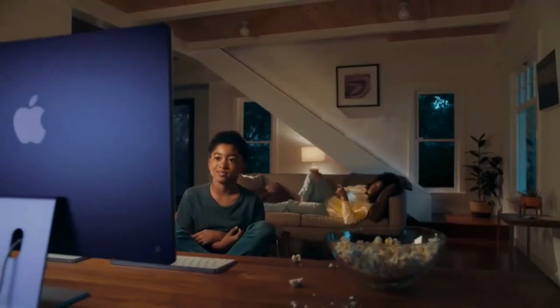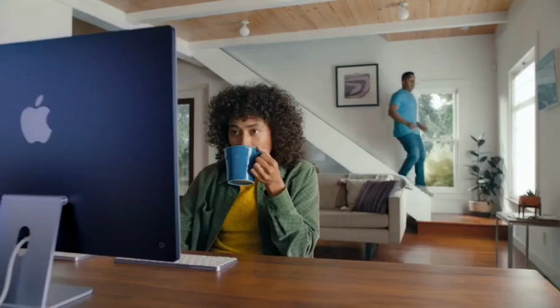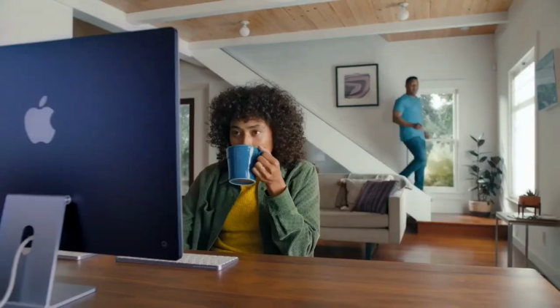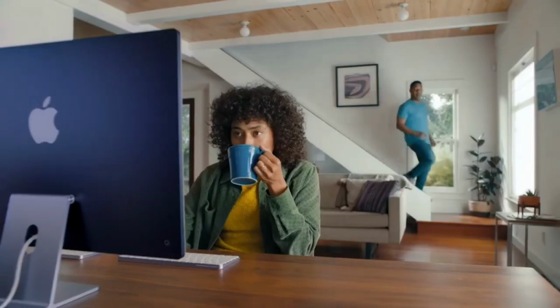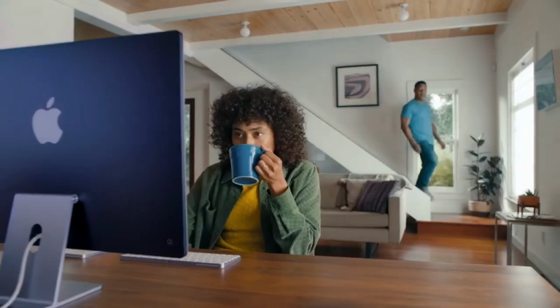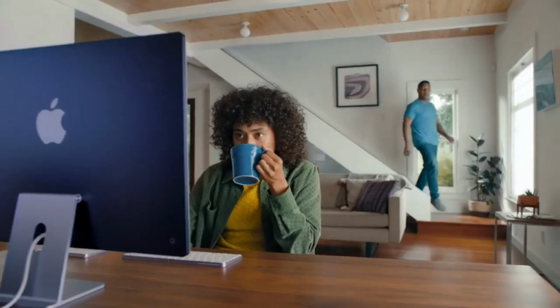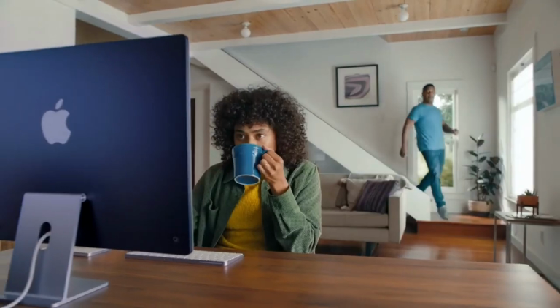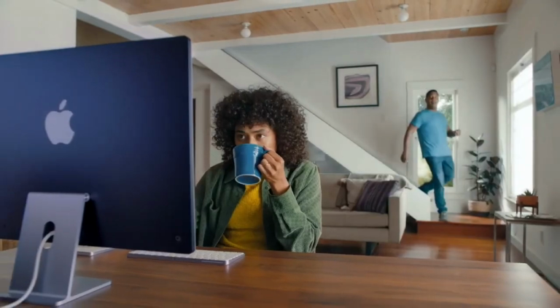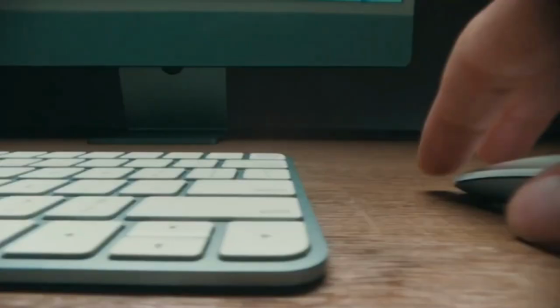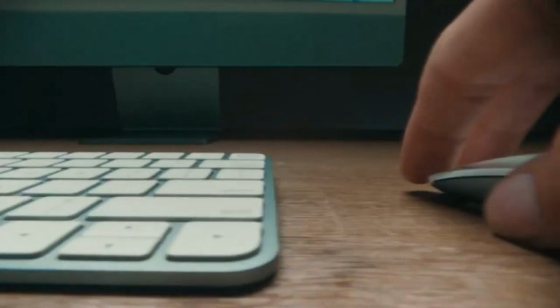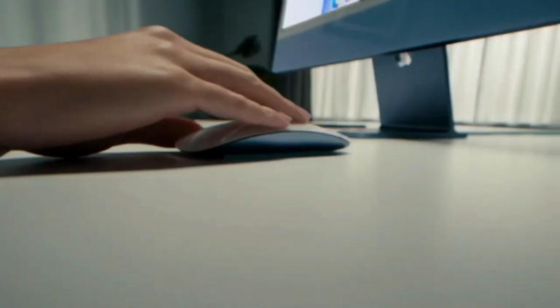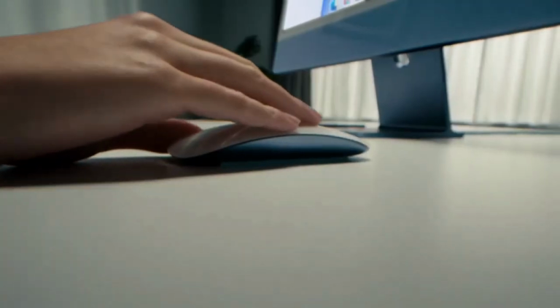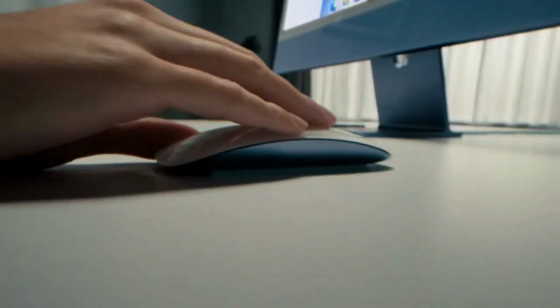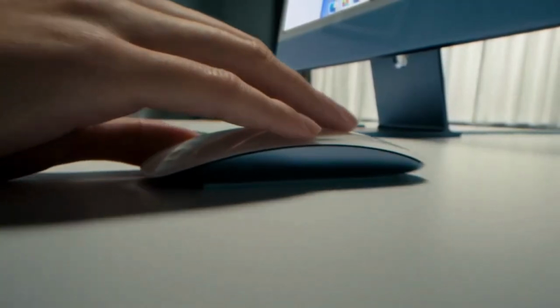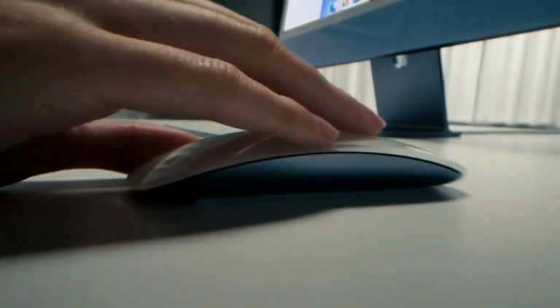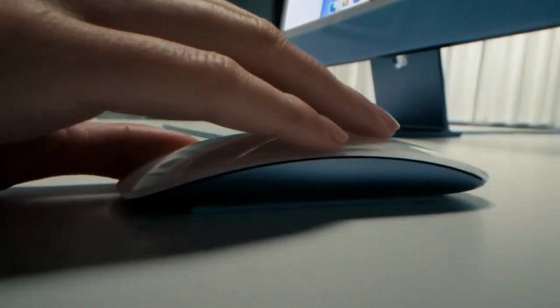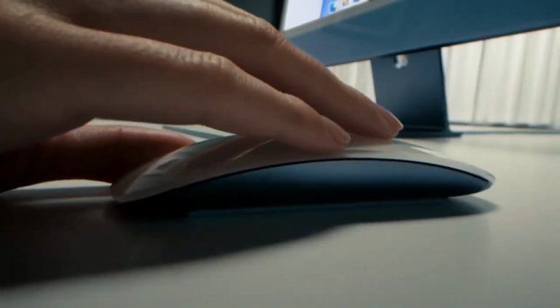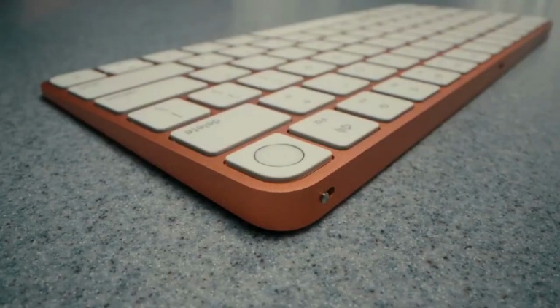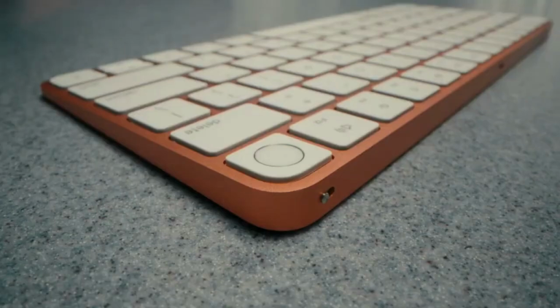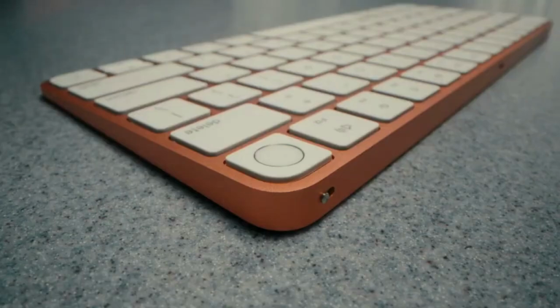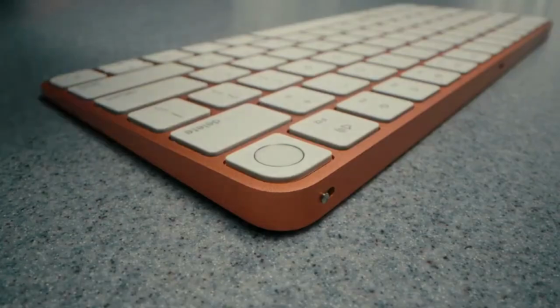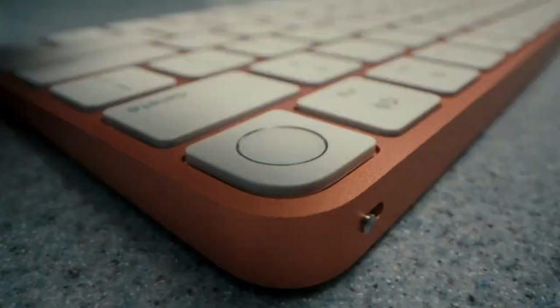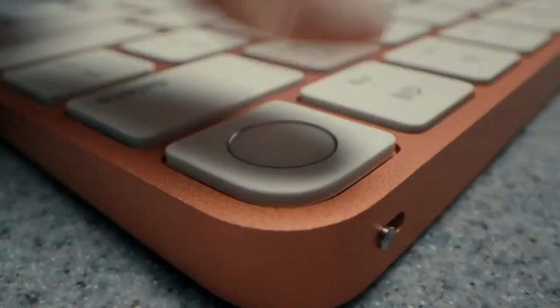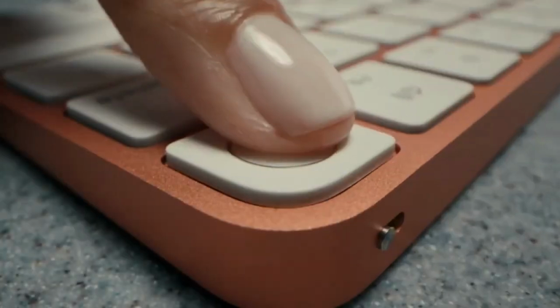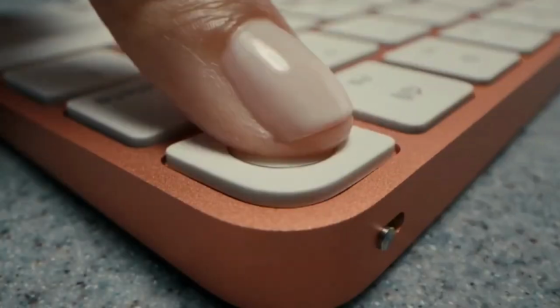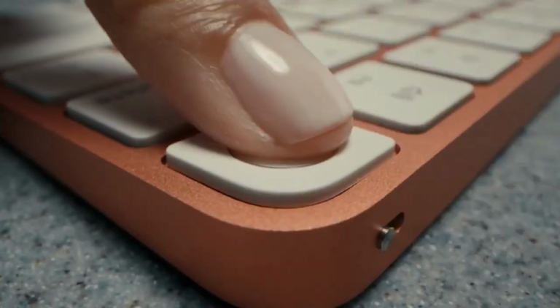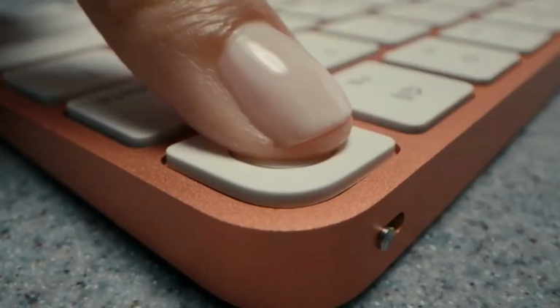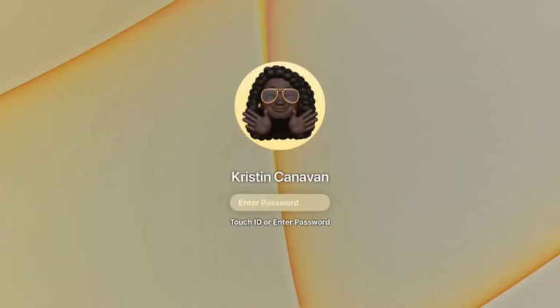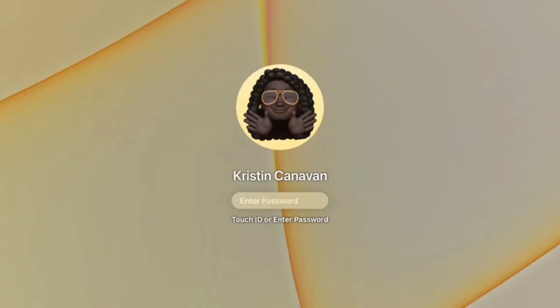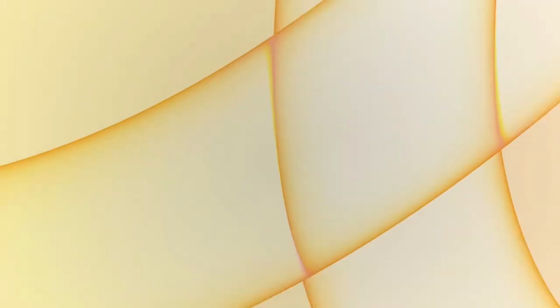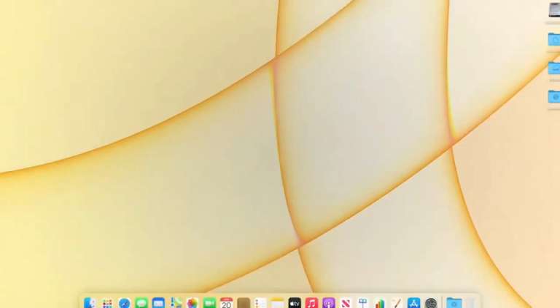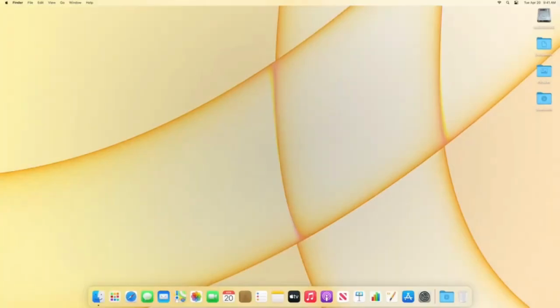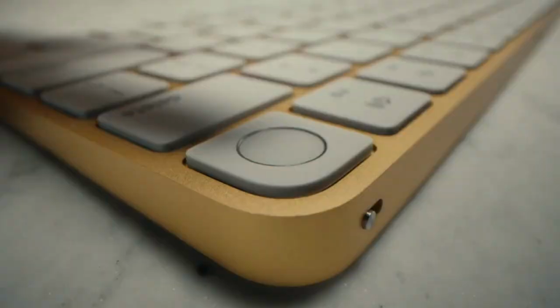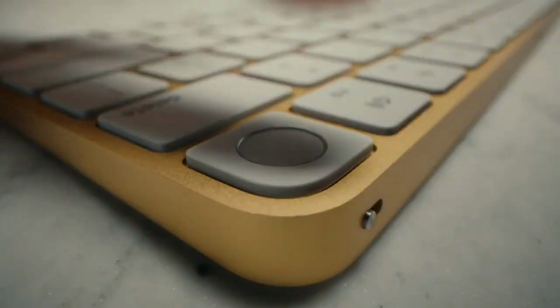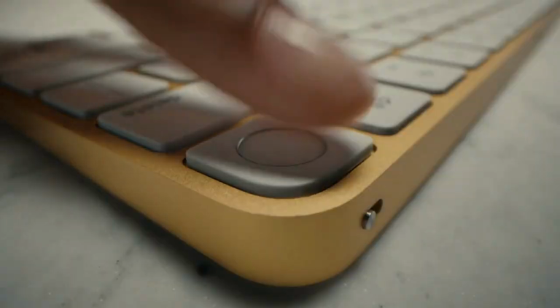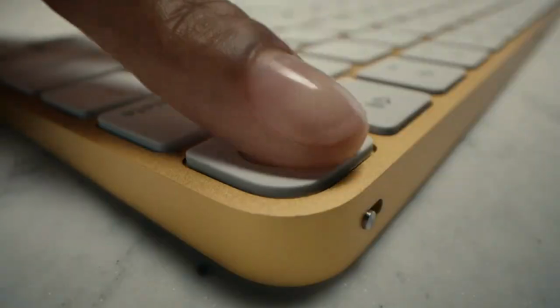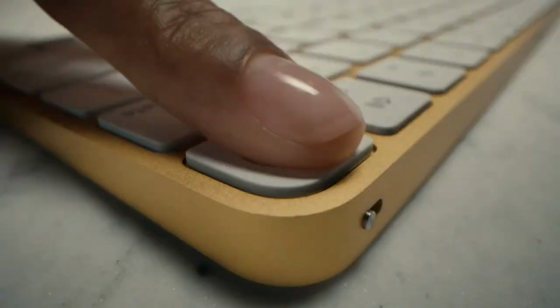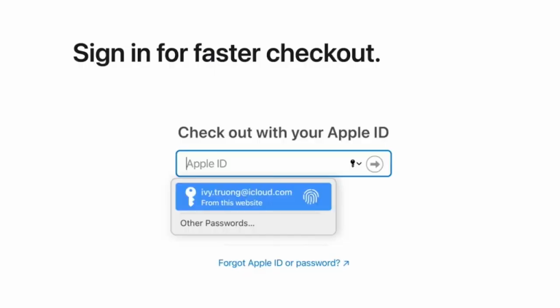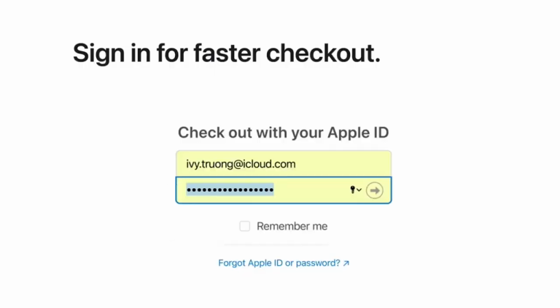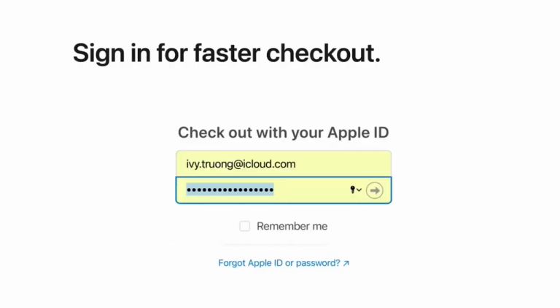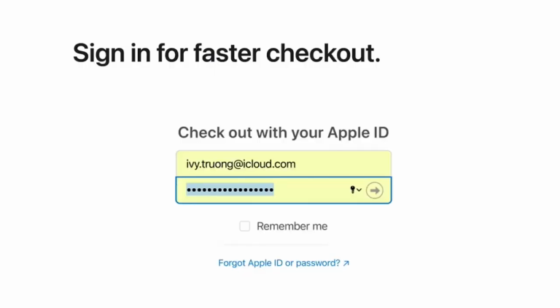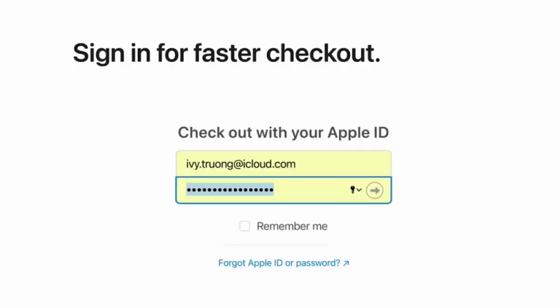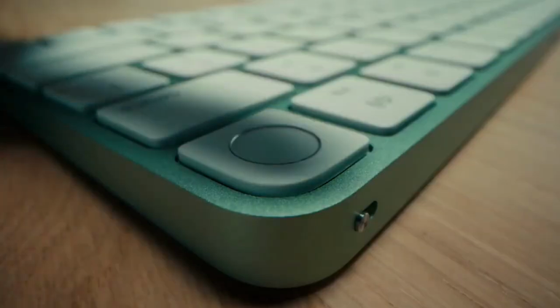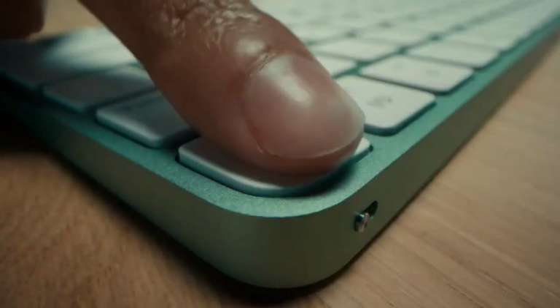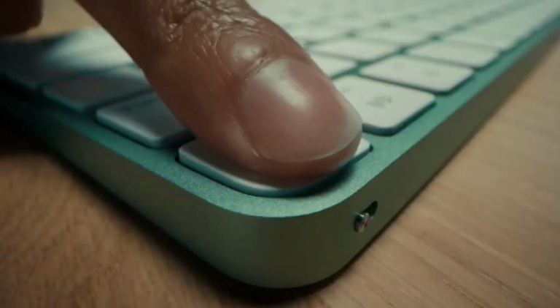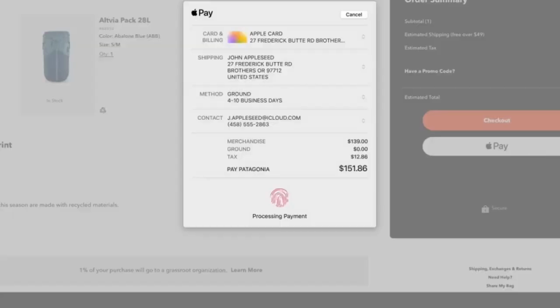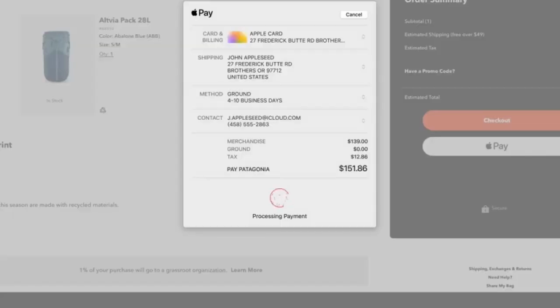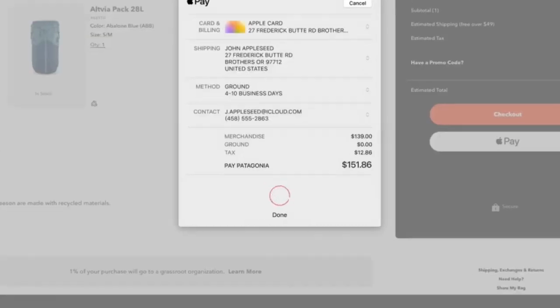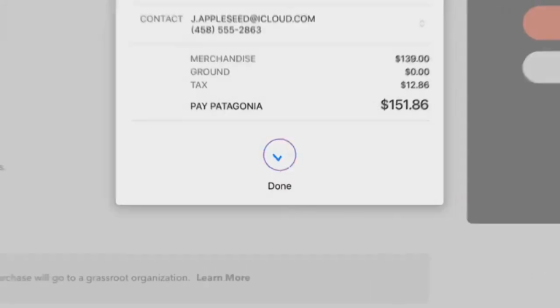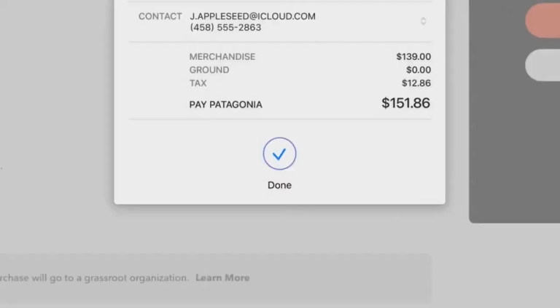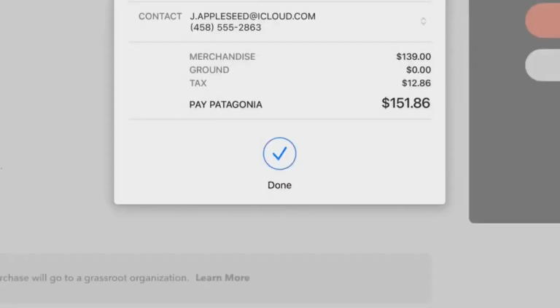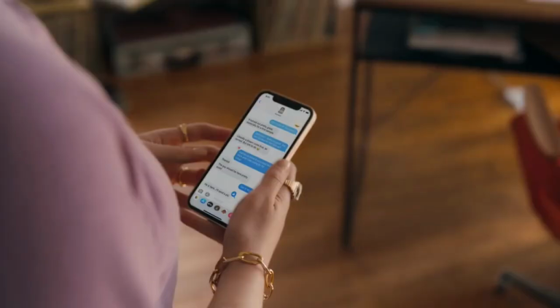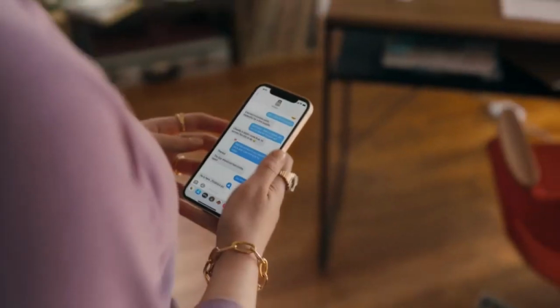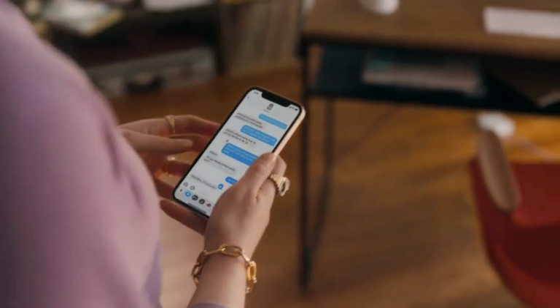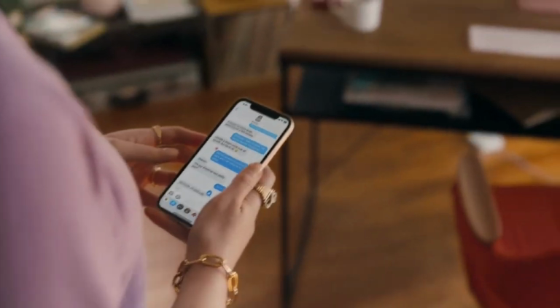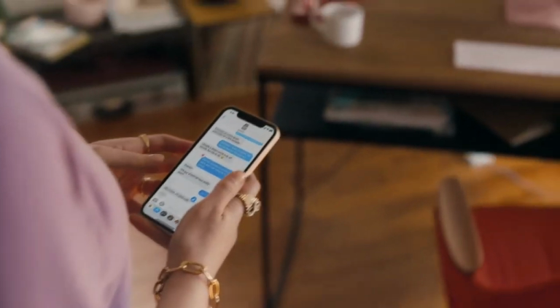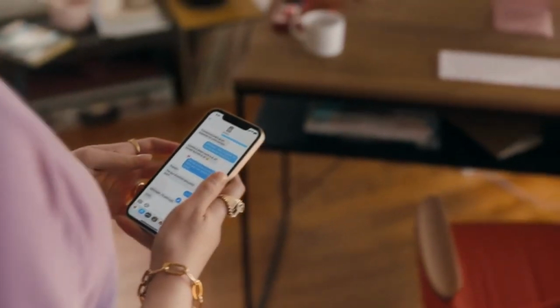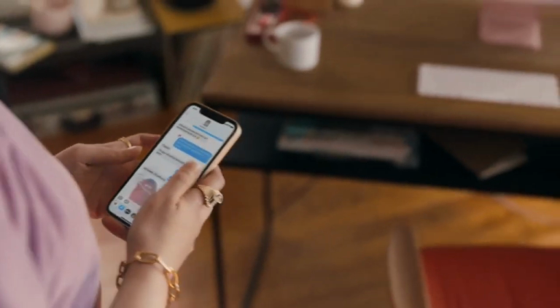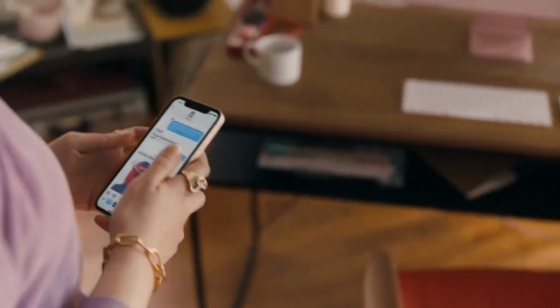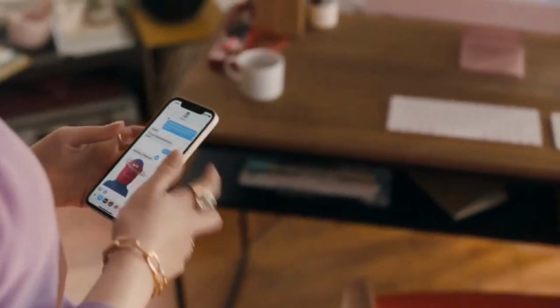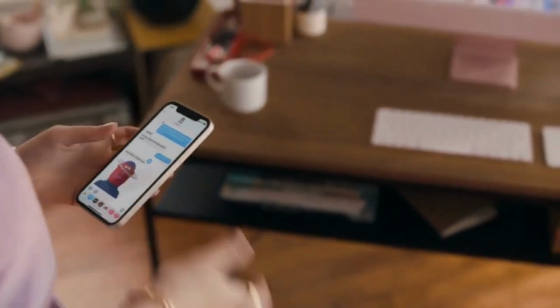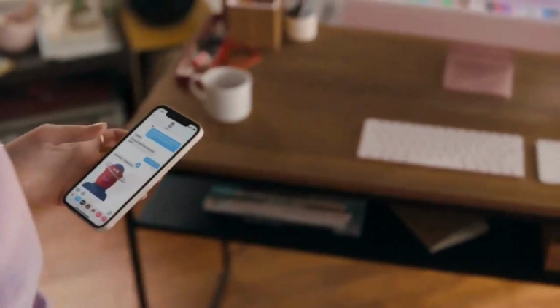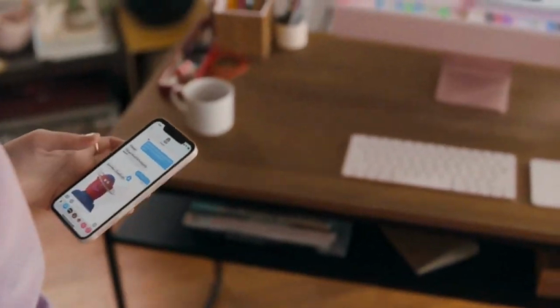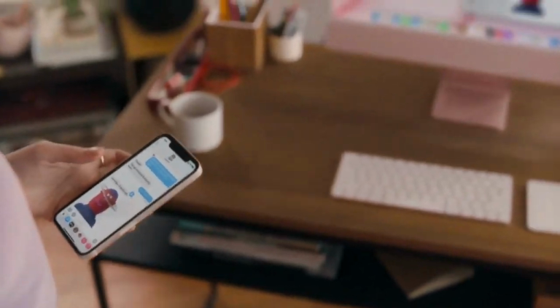In addition, the new iMac now has Touch ID to unlock your computer, log in, and pay with your fingerprint.